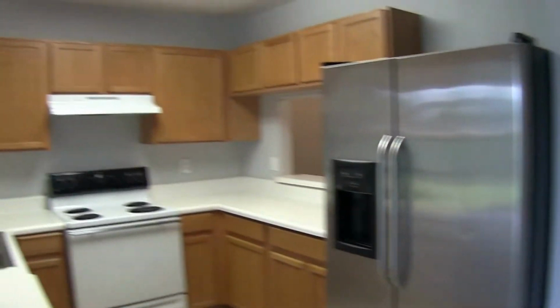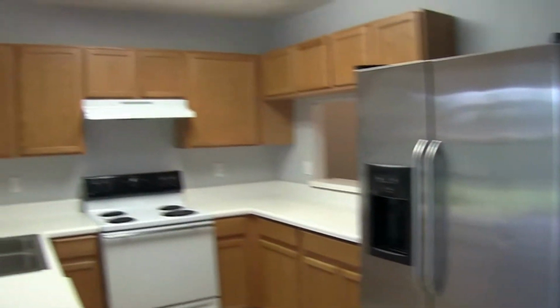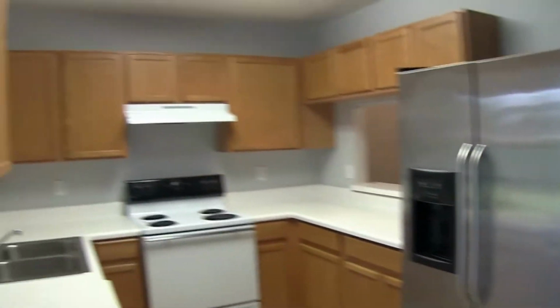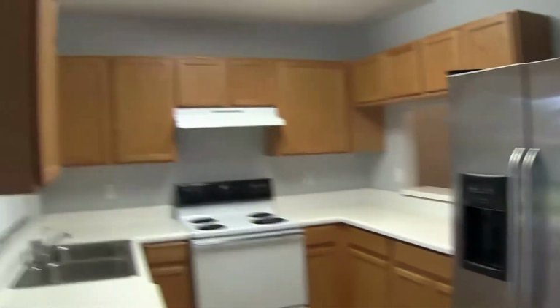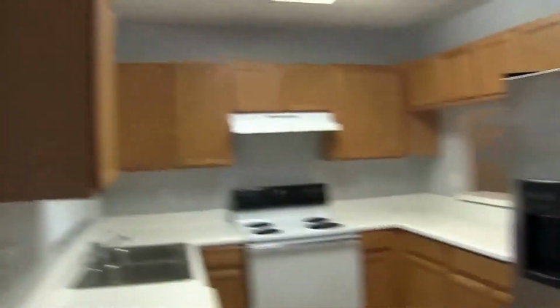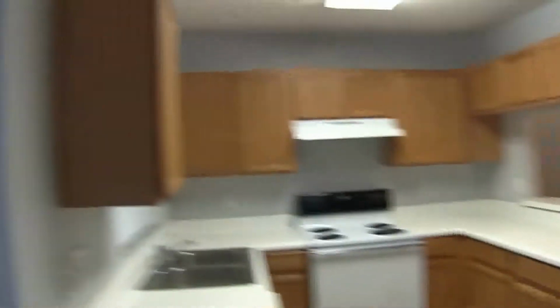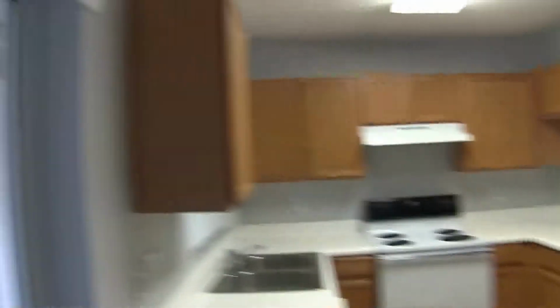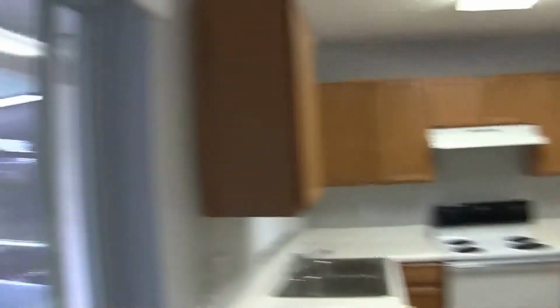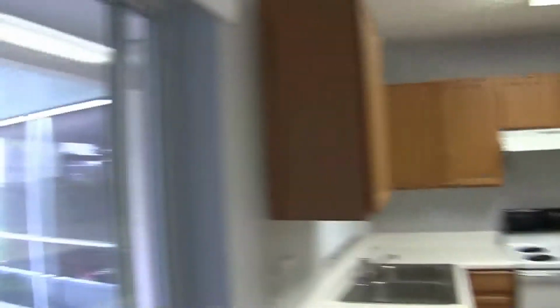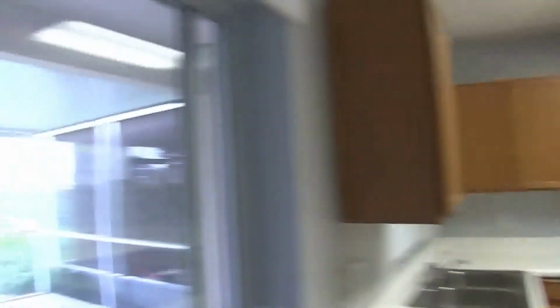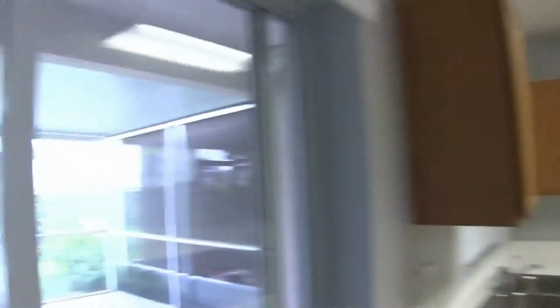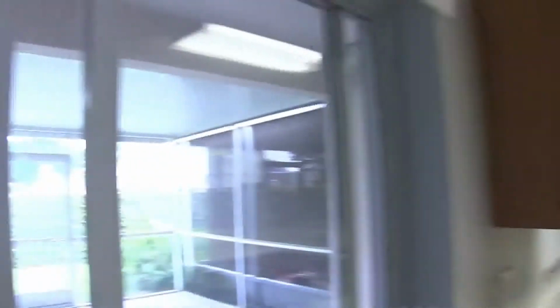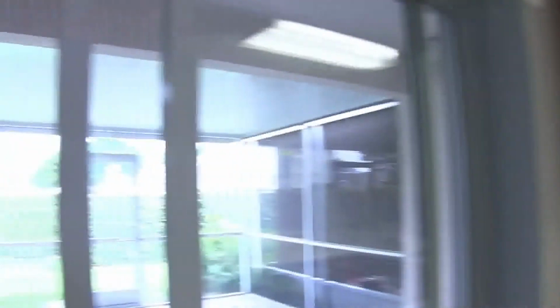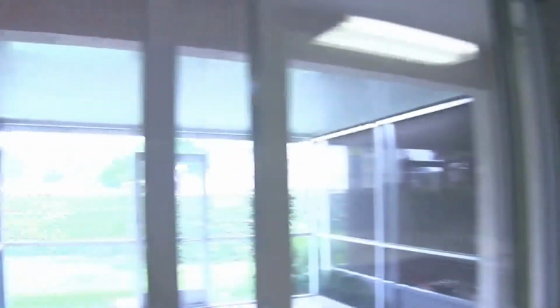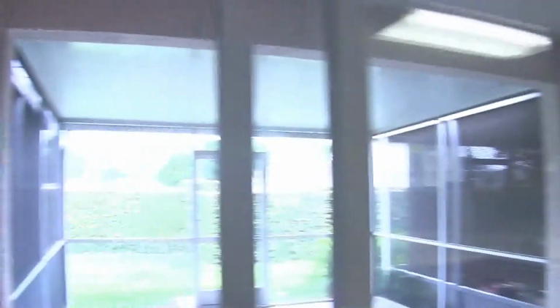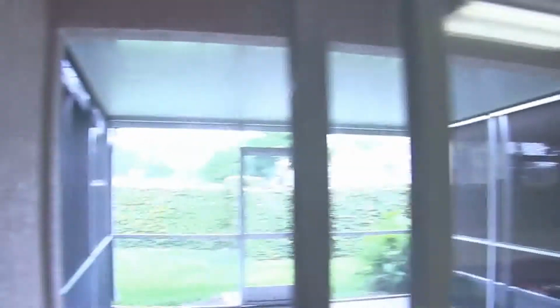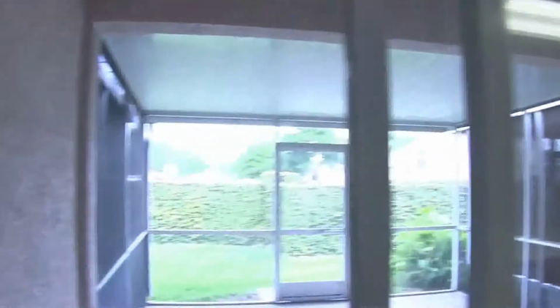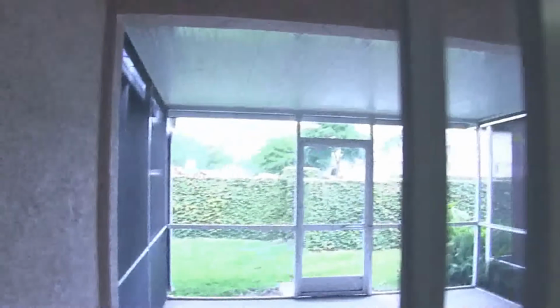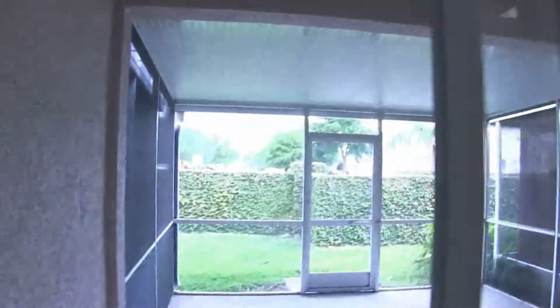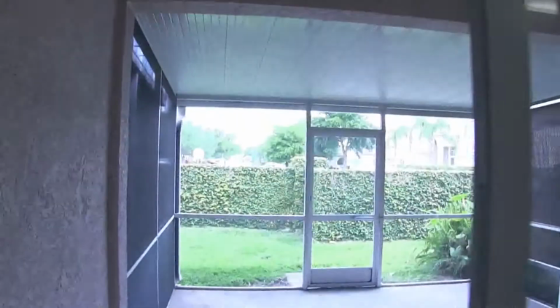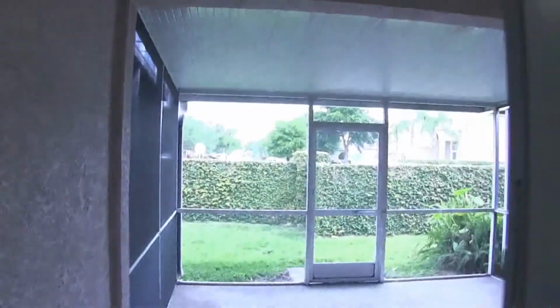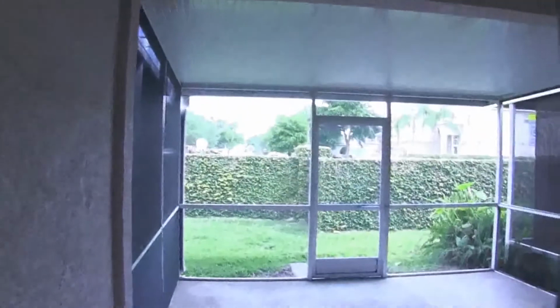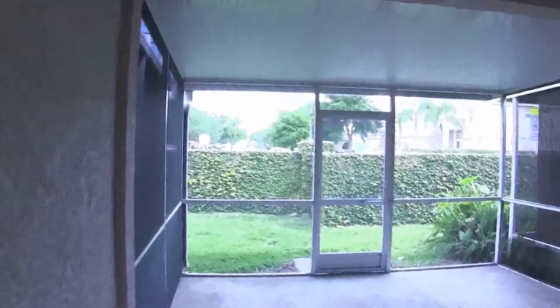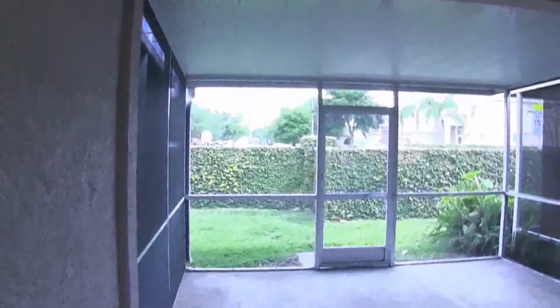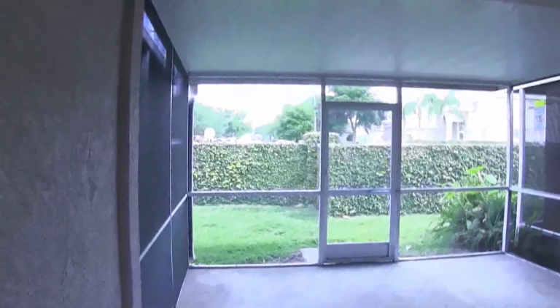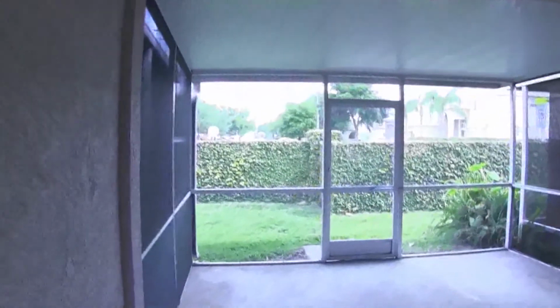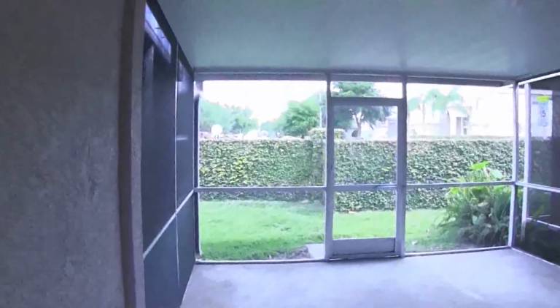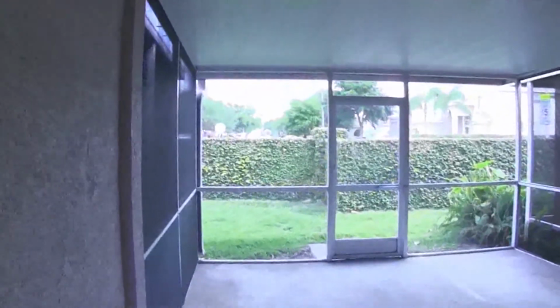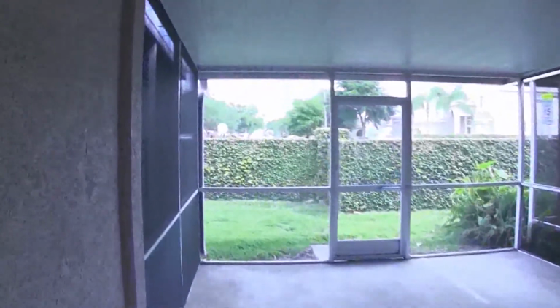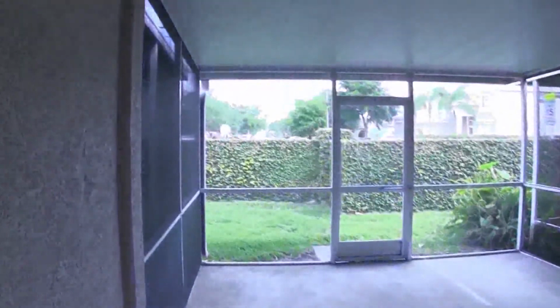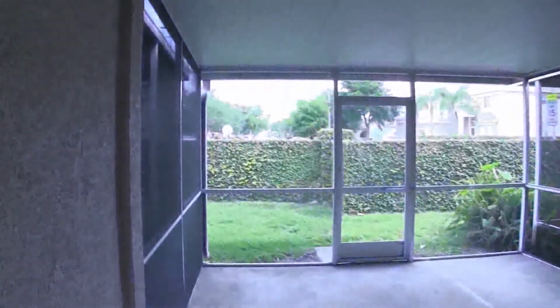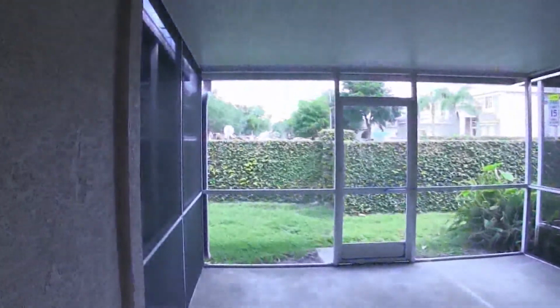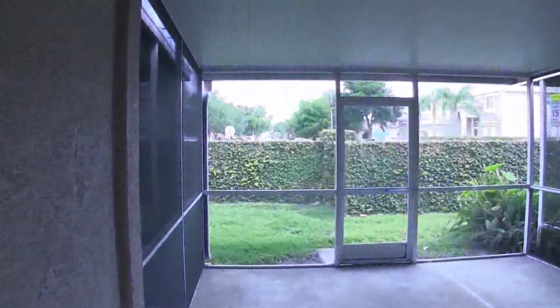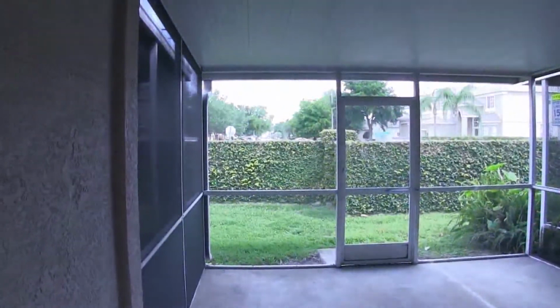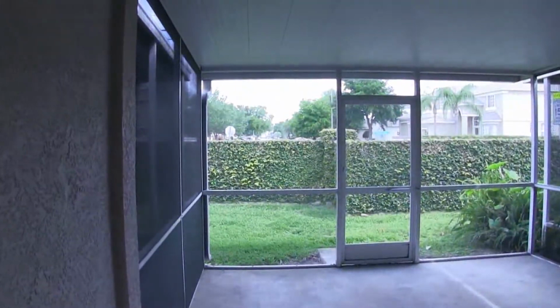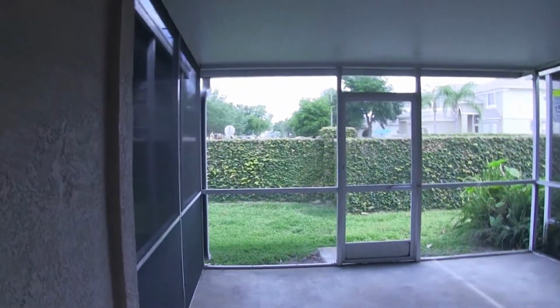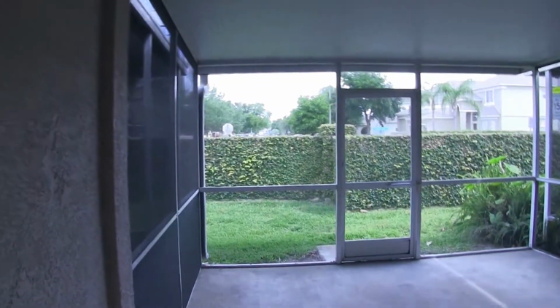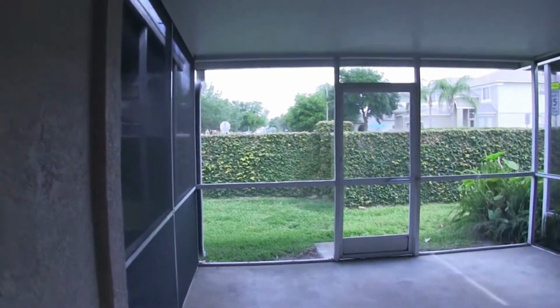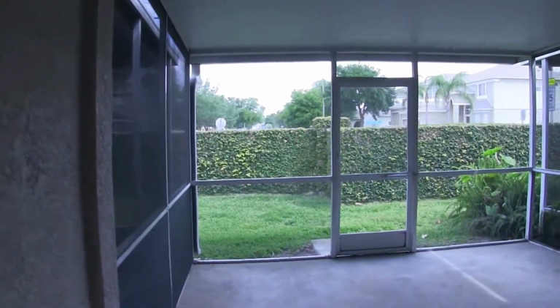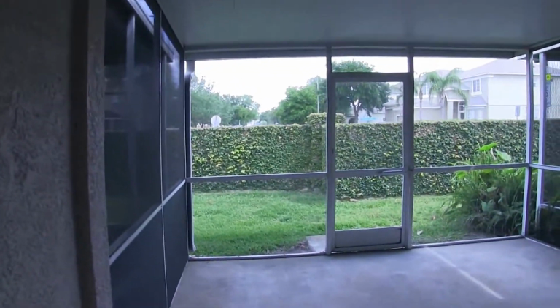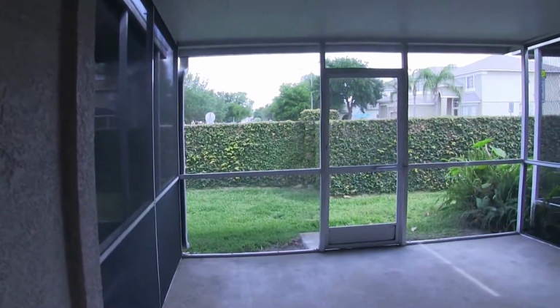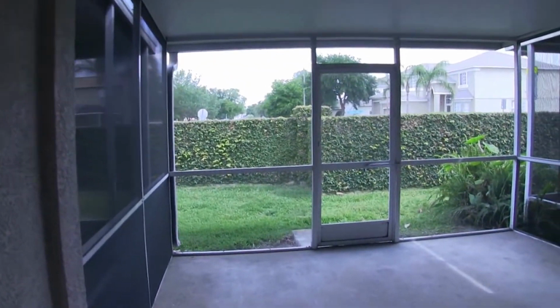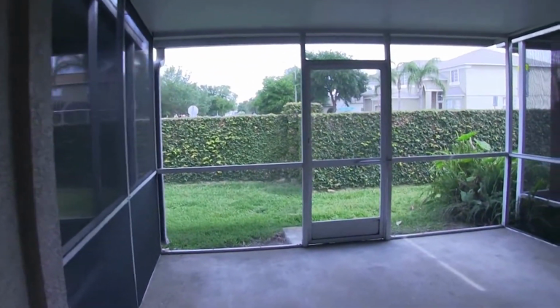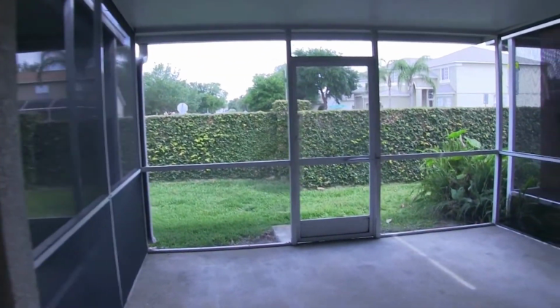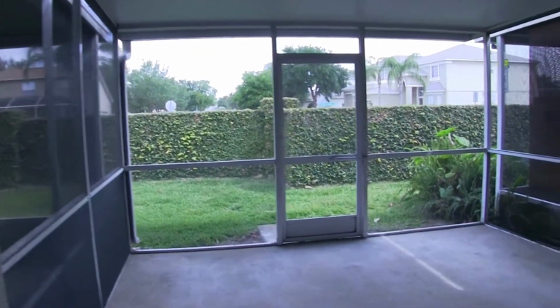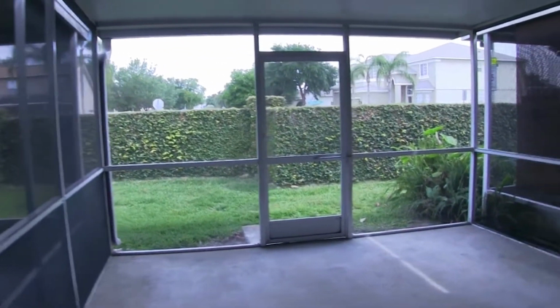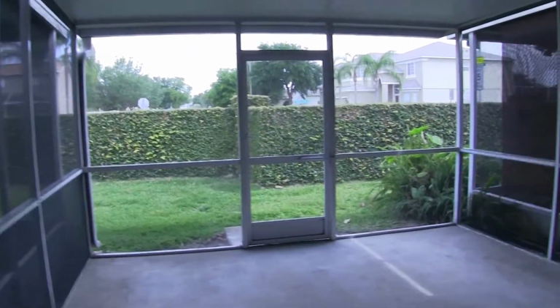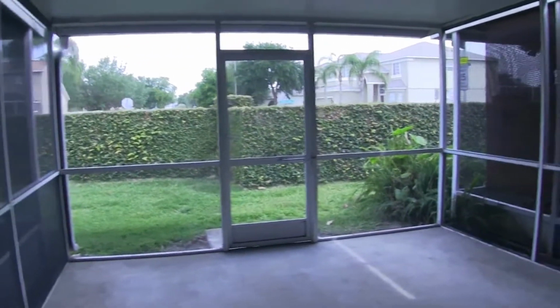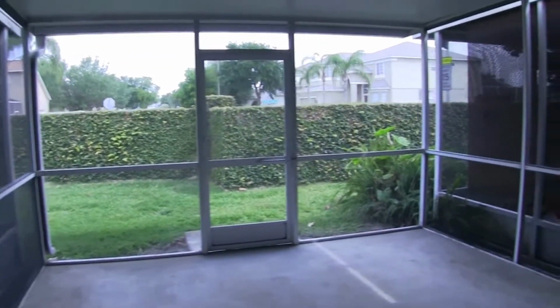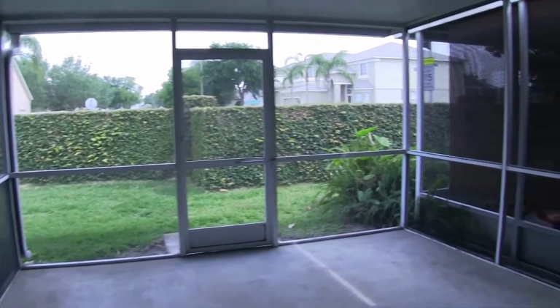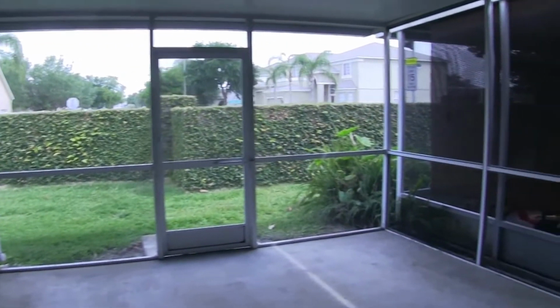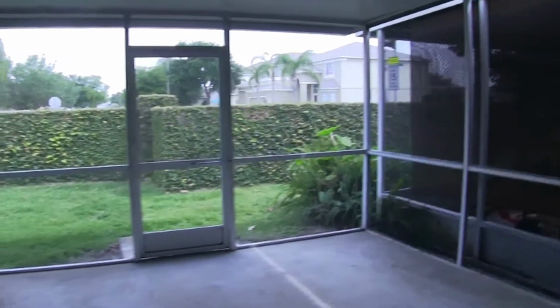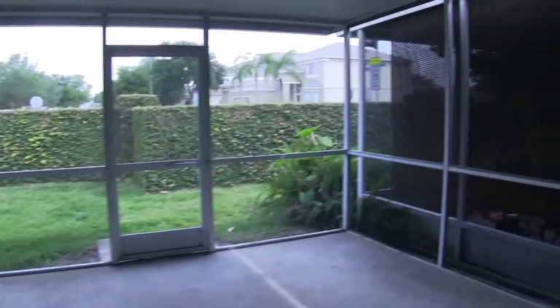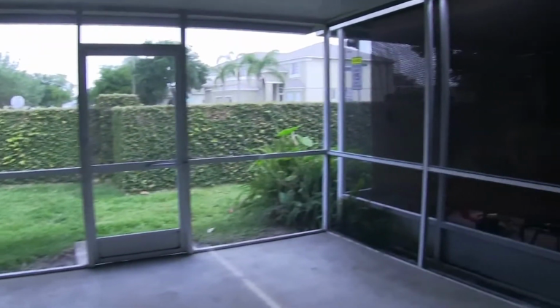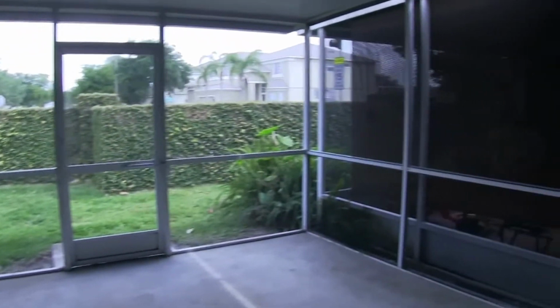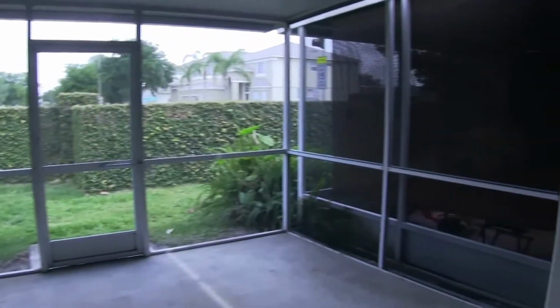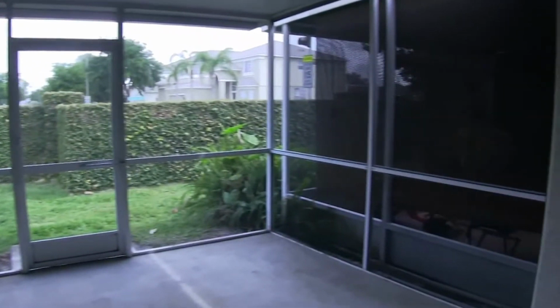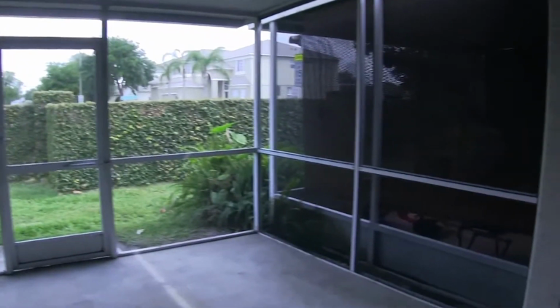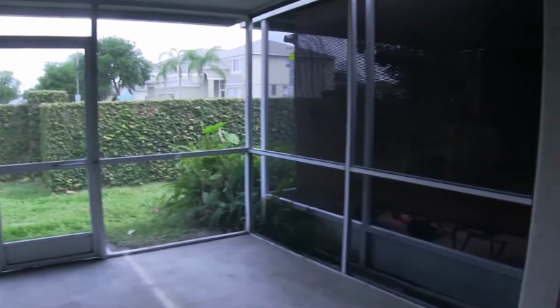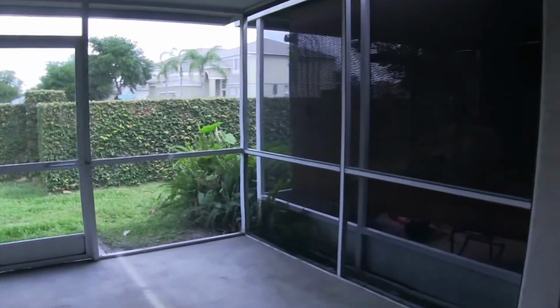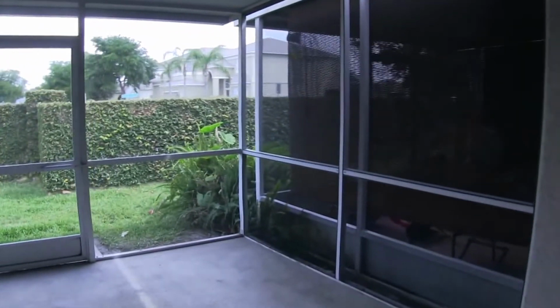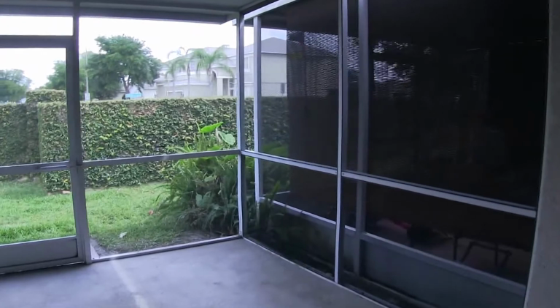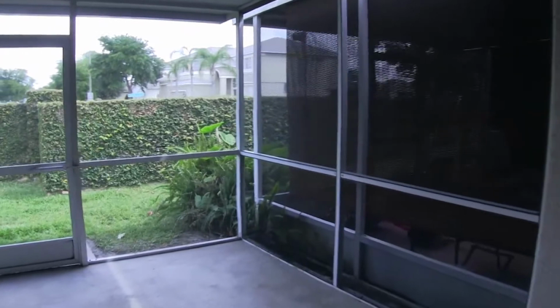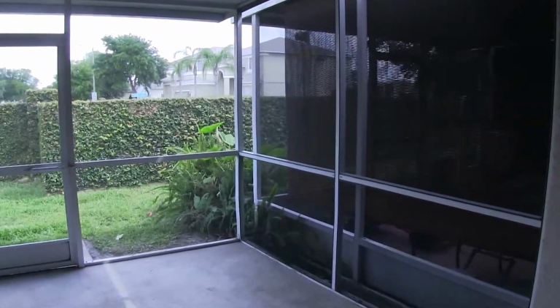Just off that is the large 13 by 16 screened back porch area.